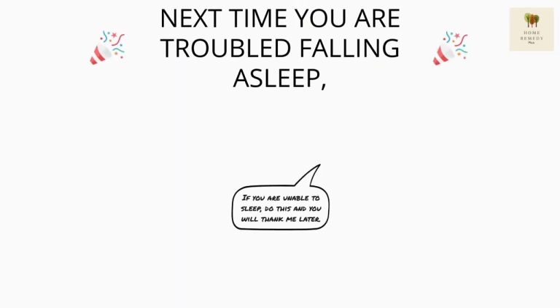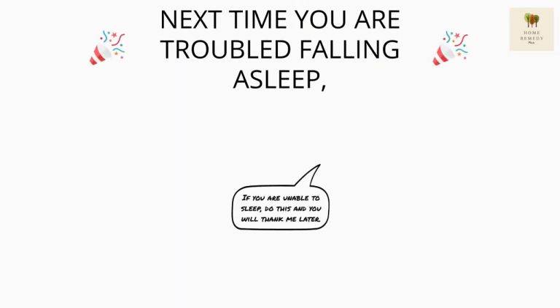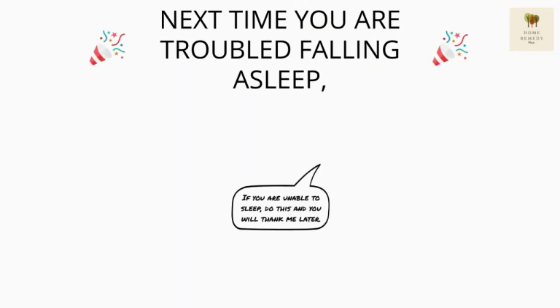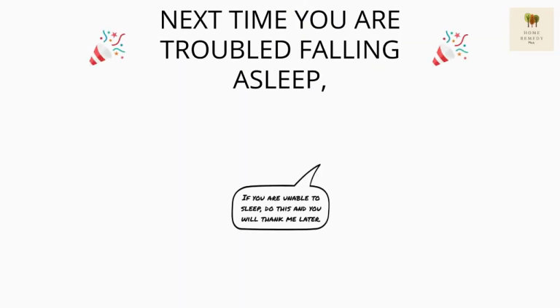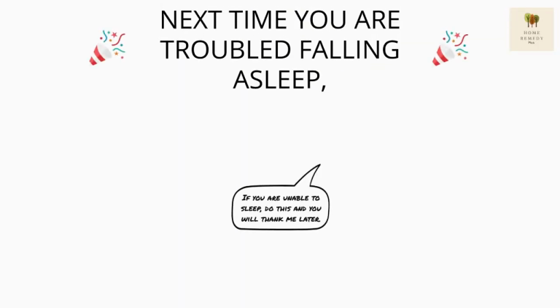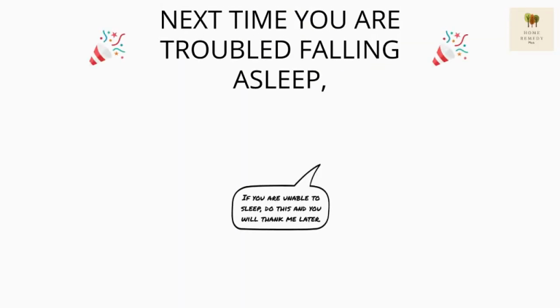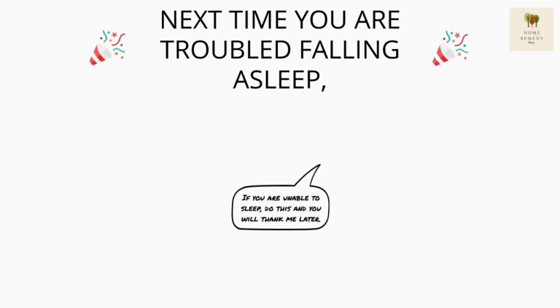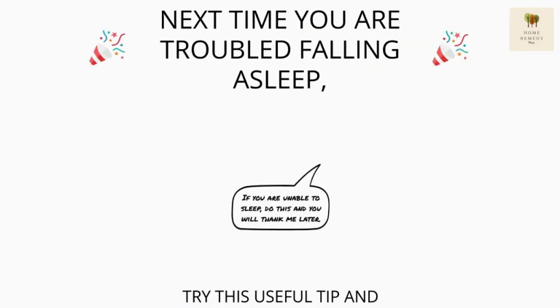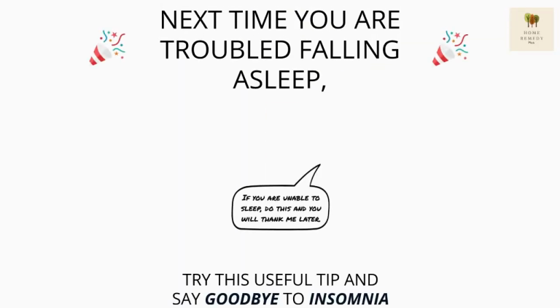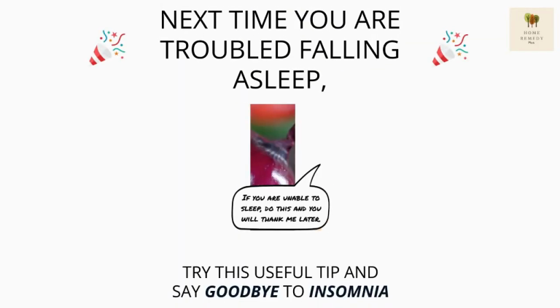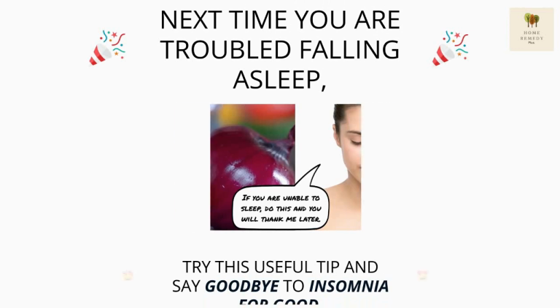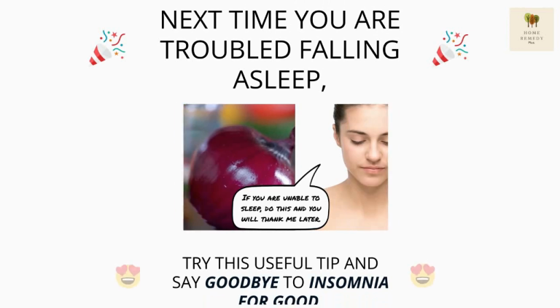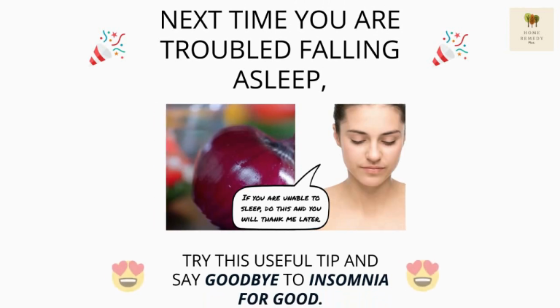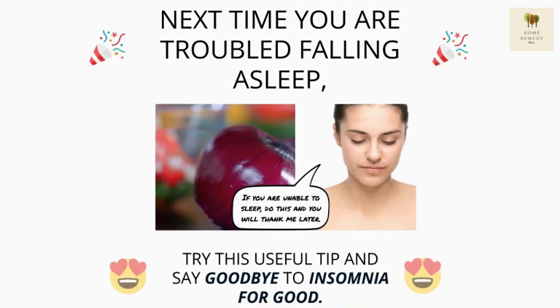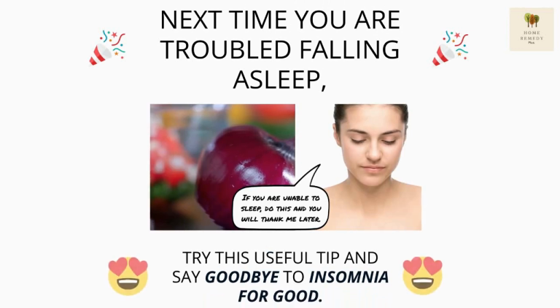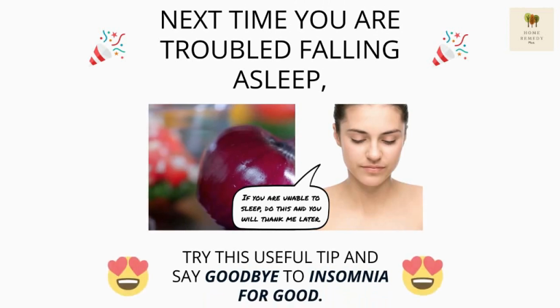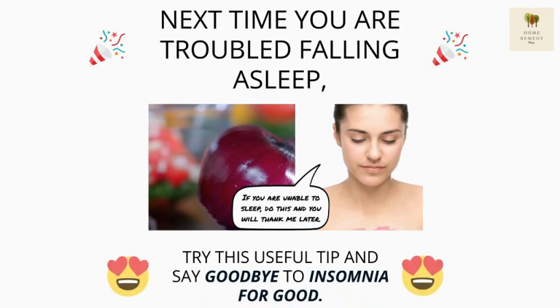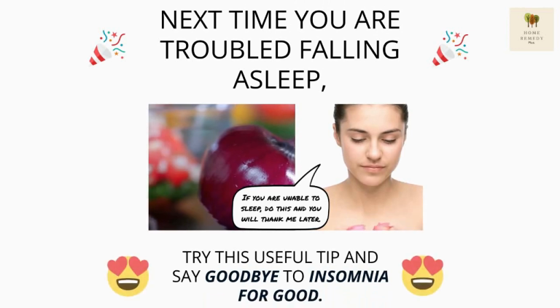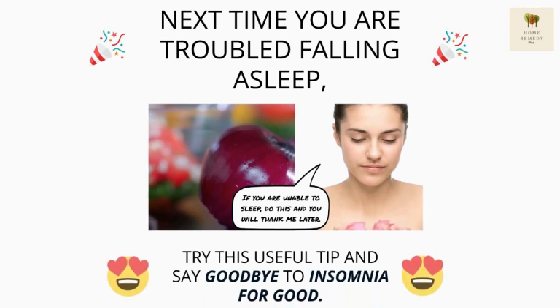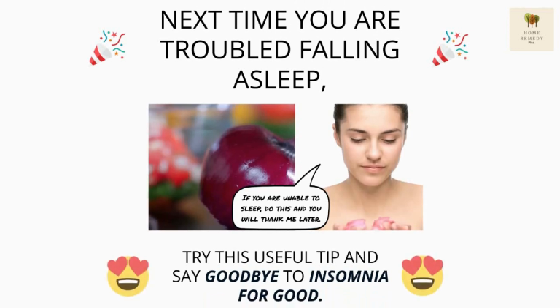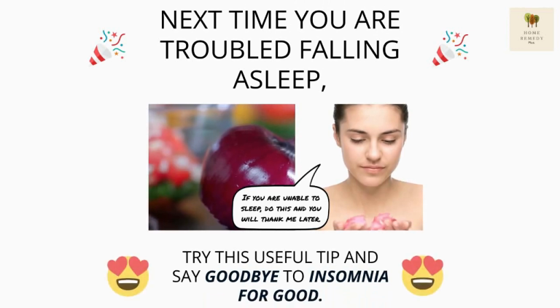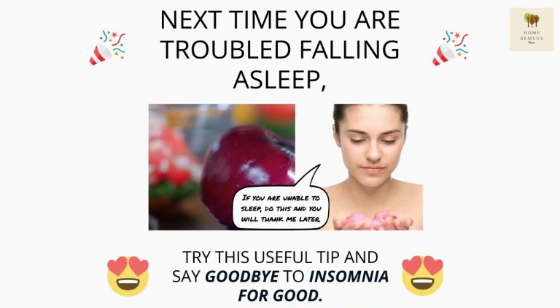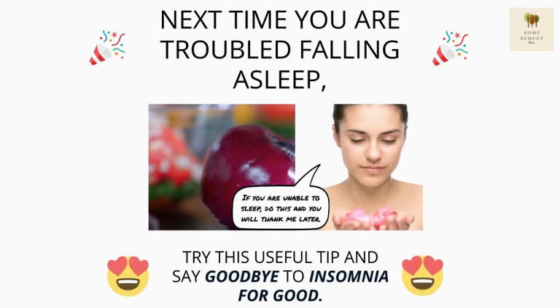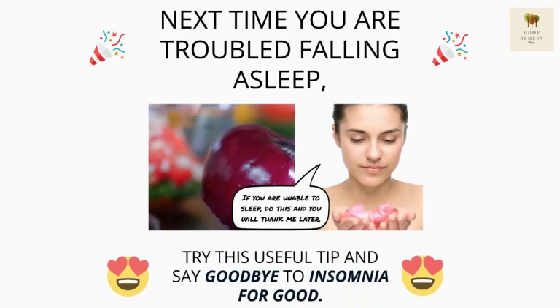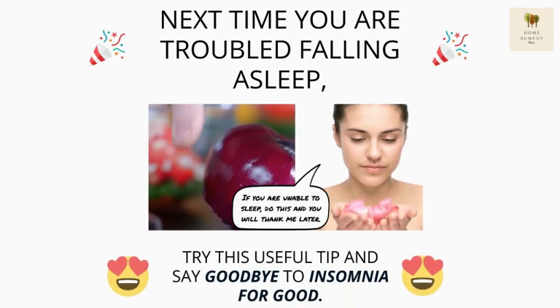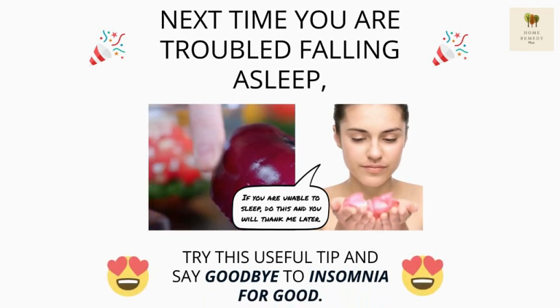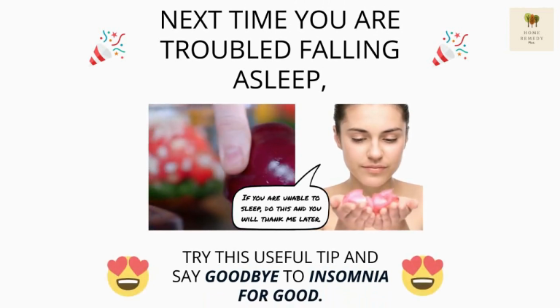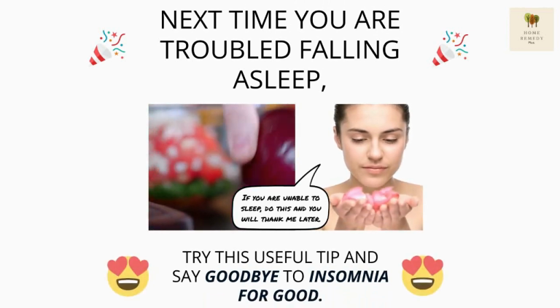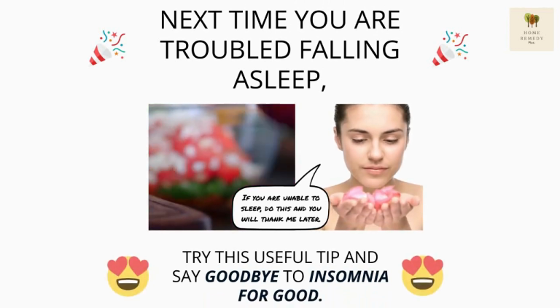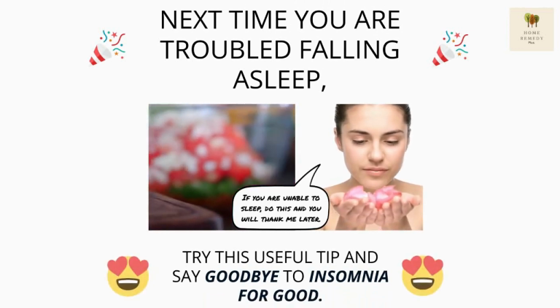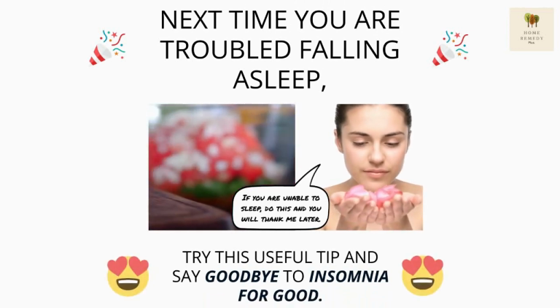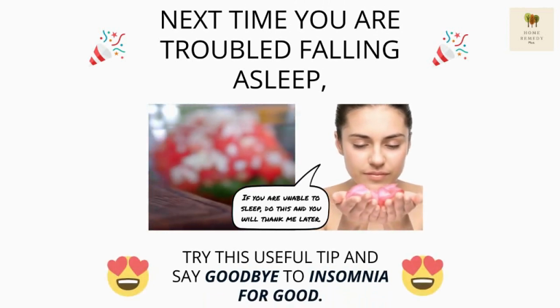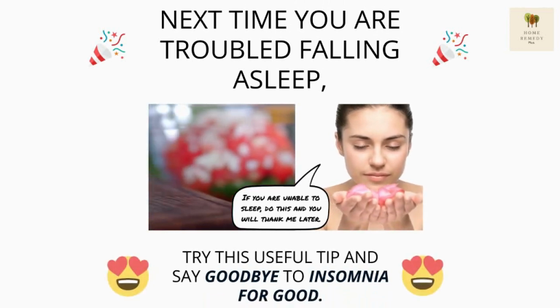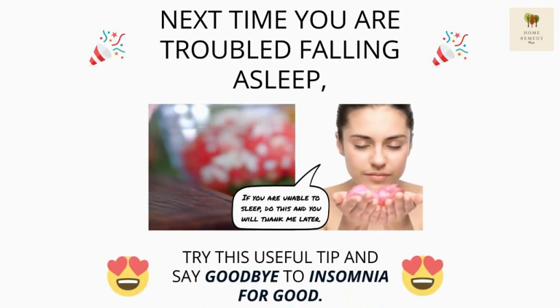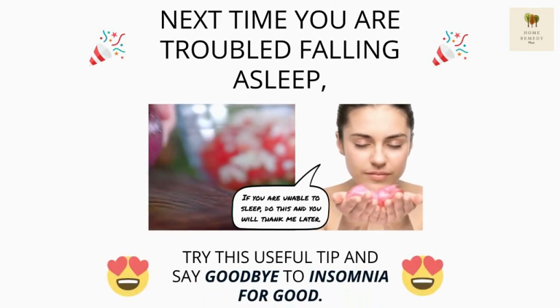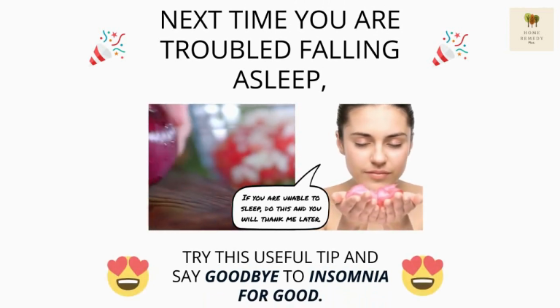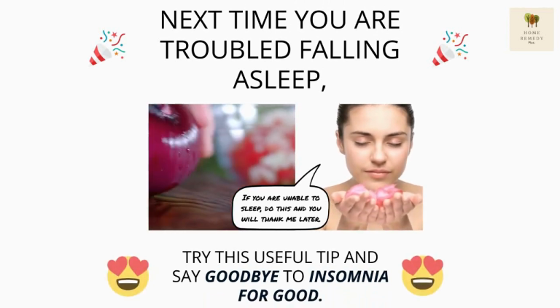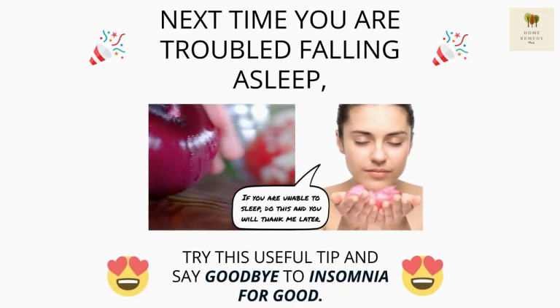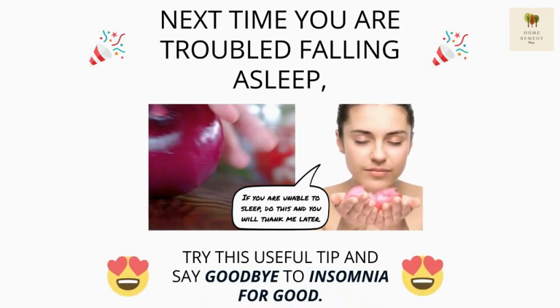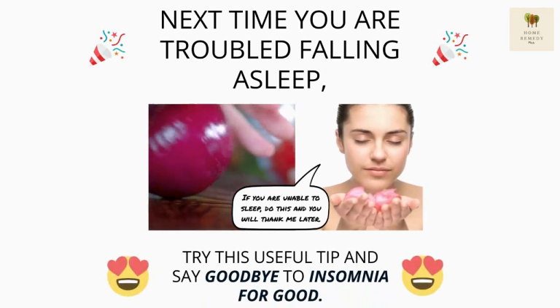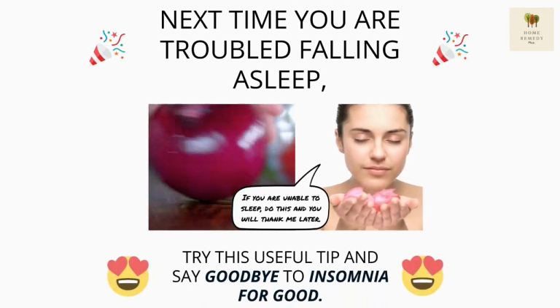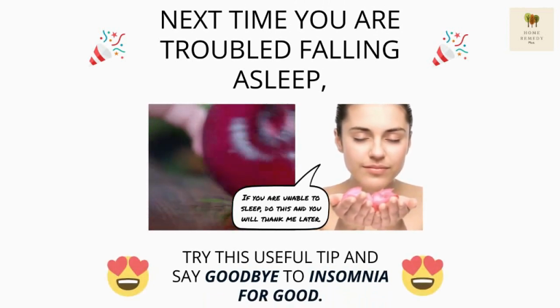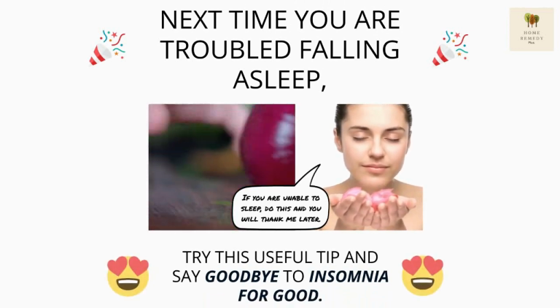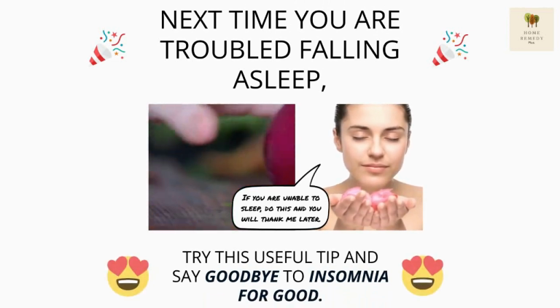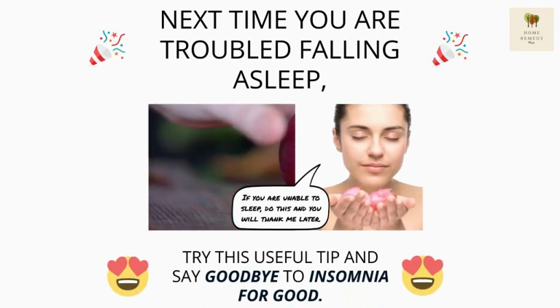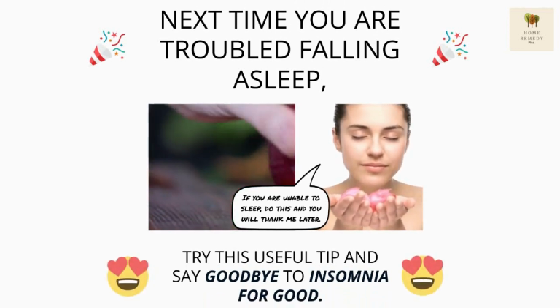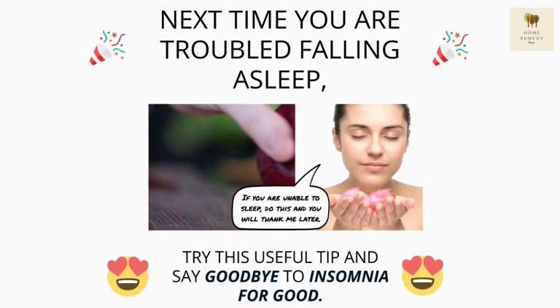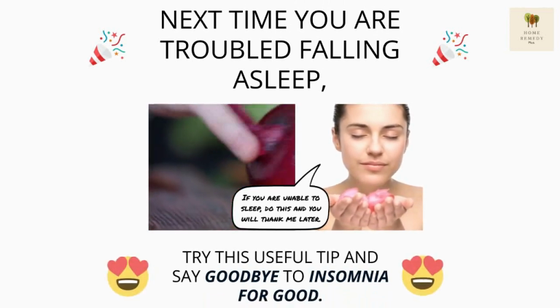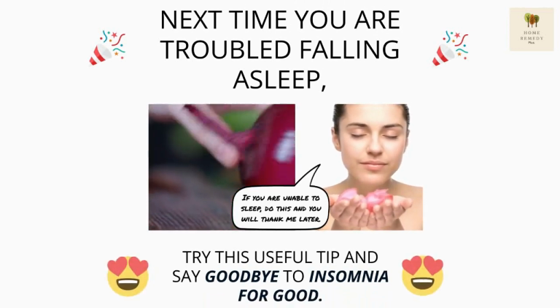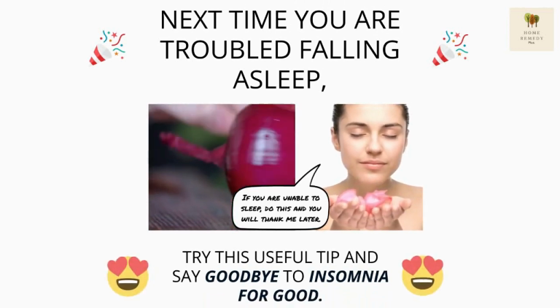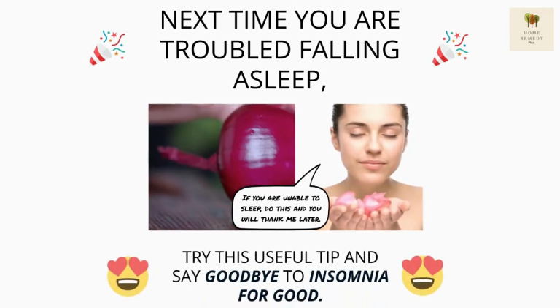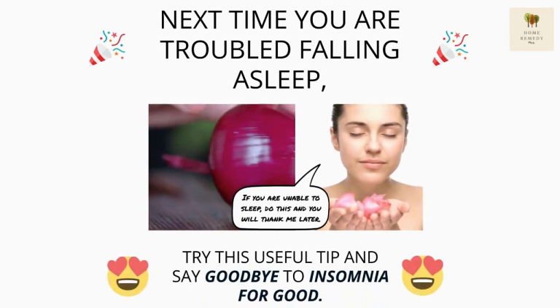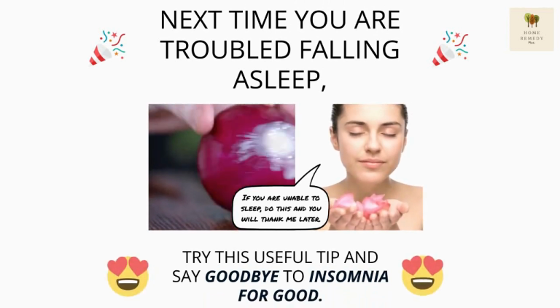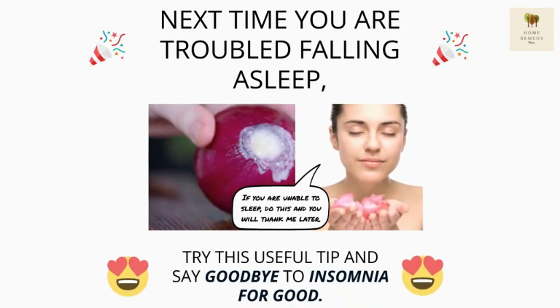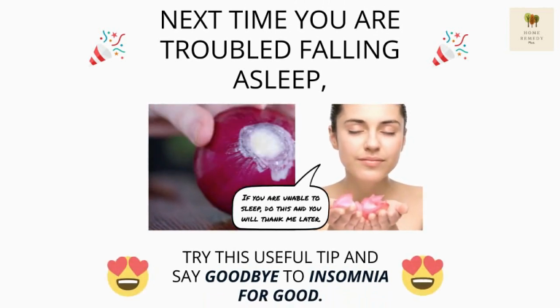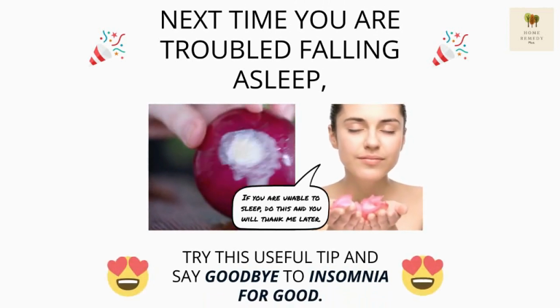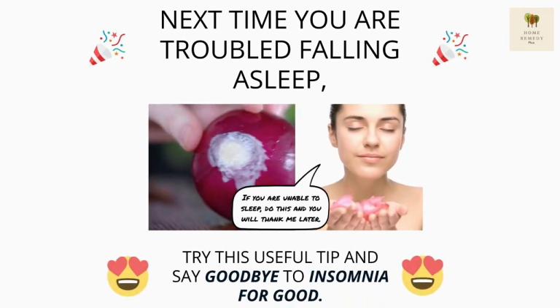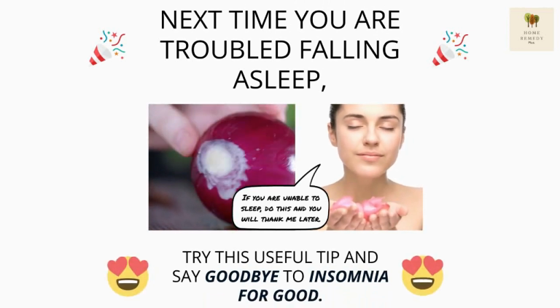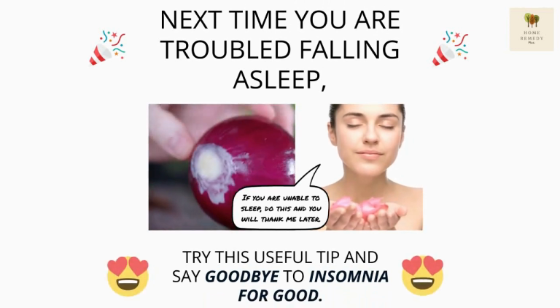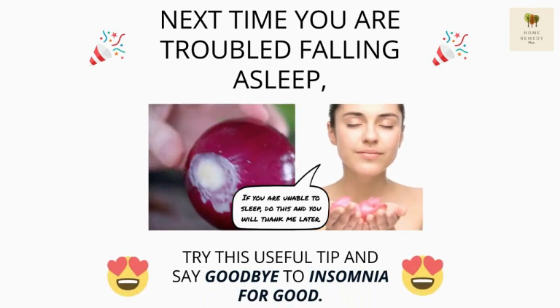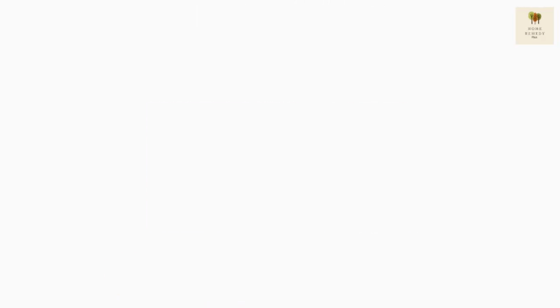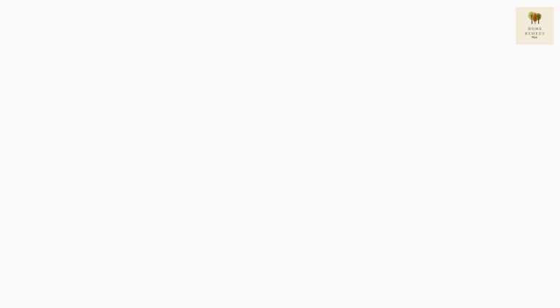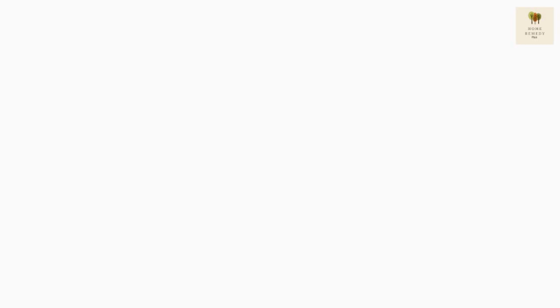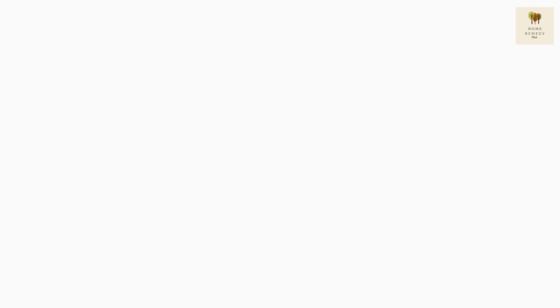Next time you are troubled falling asleep, try this useful tip and say goodbye to insomnia for good.